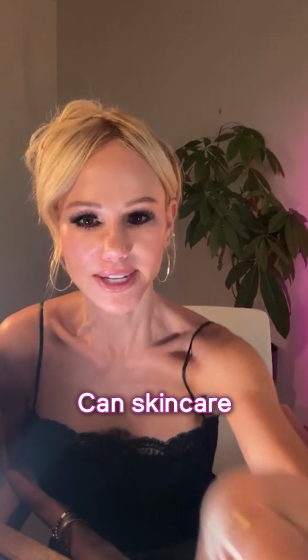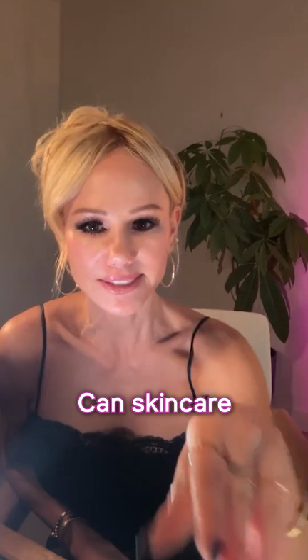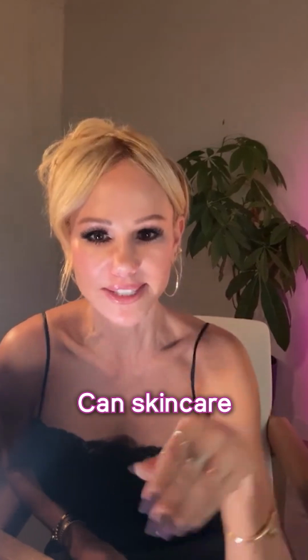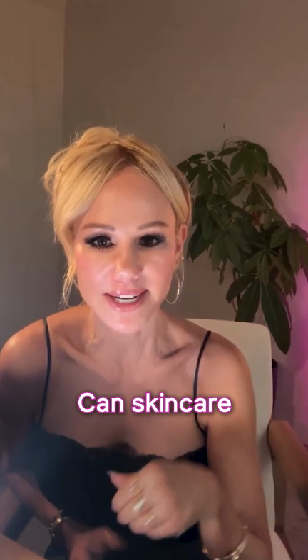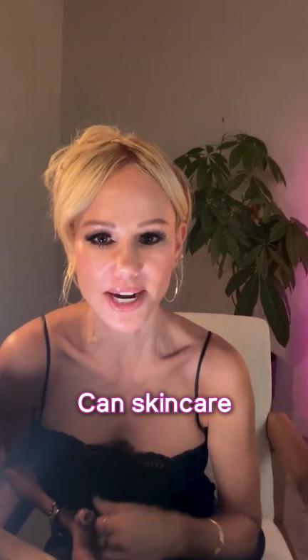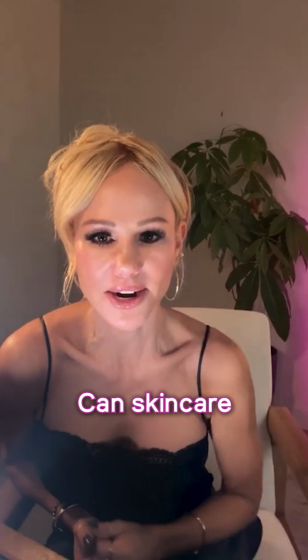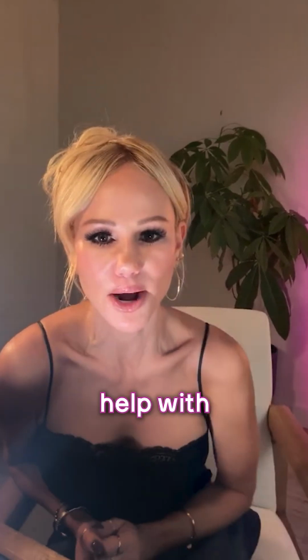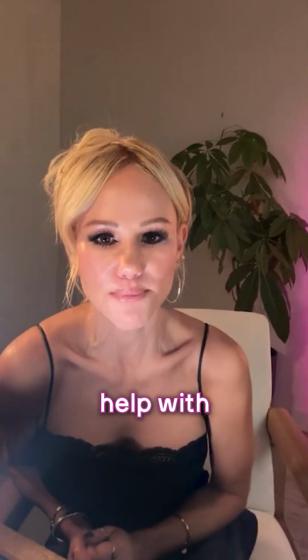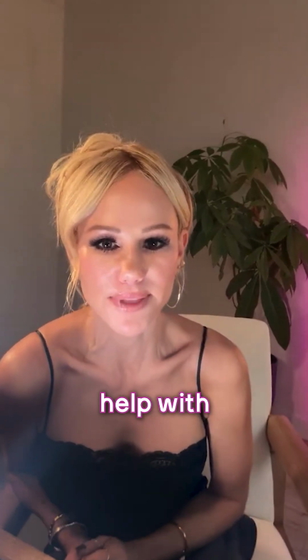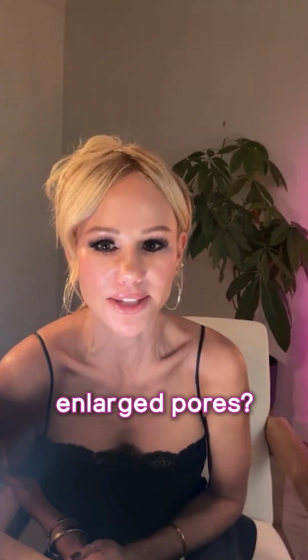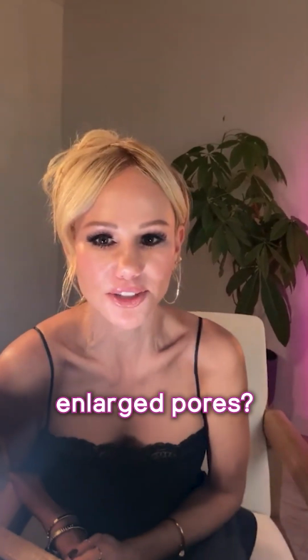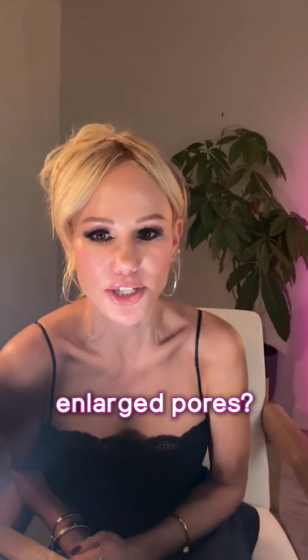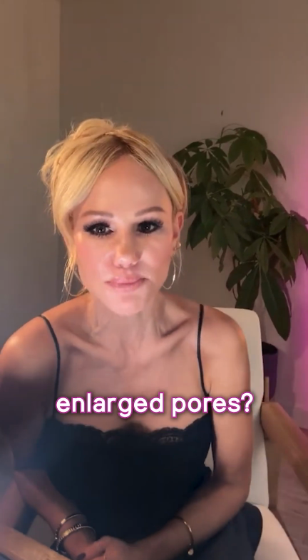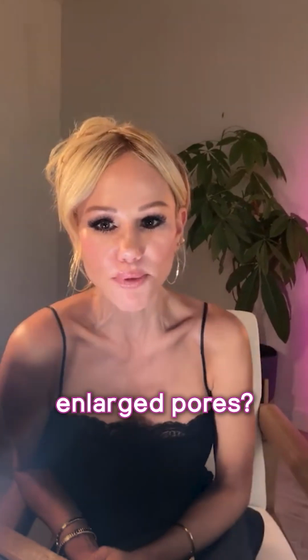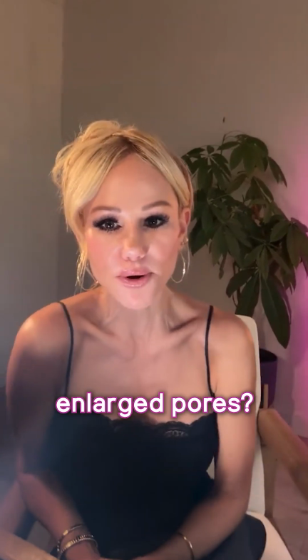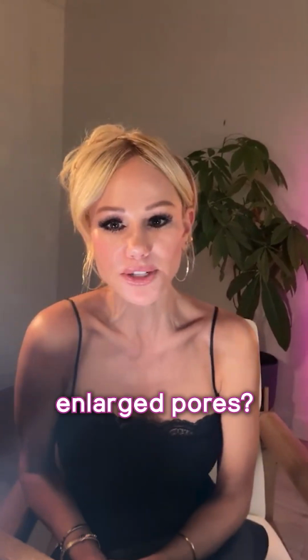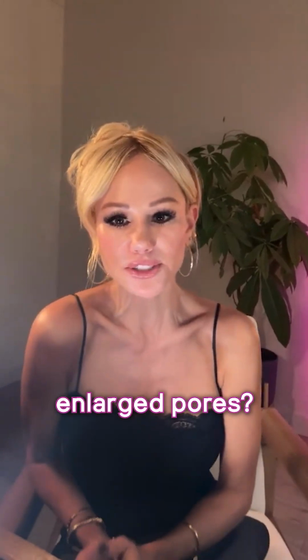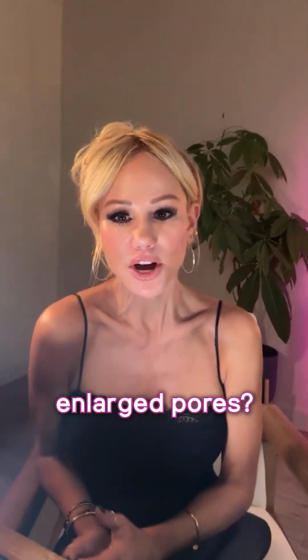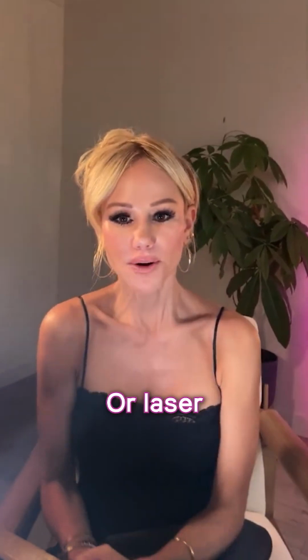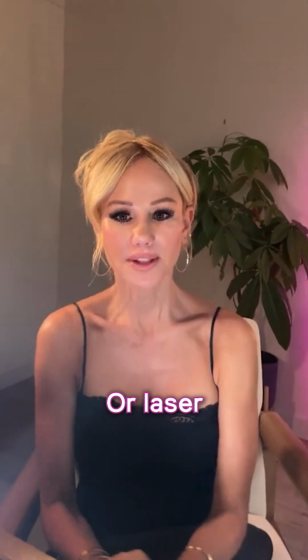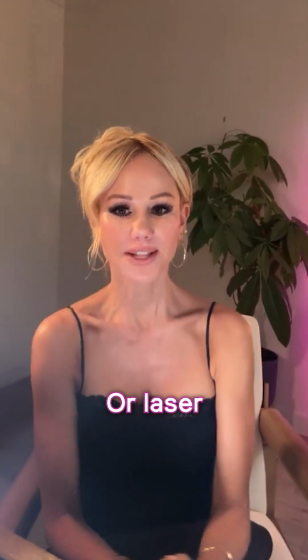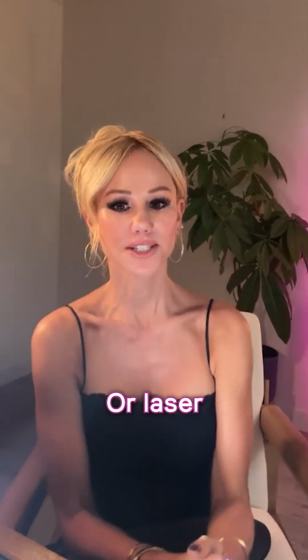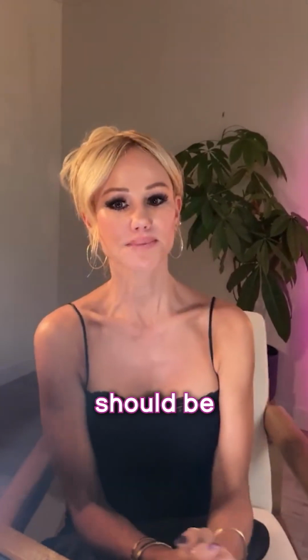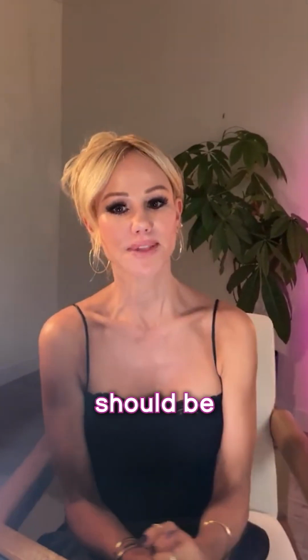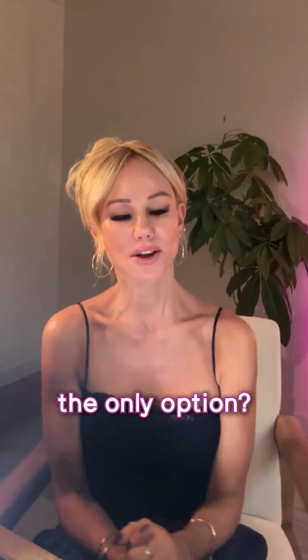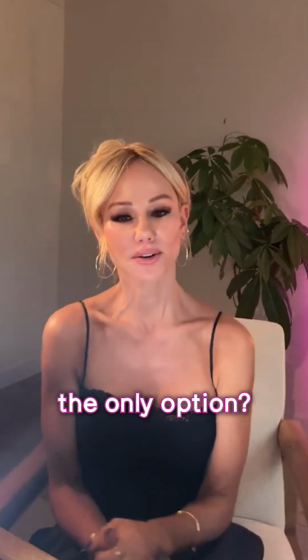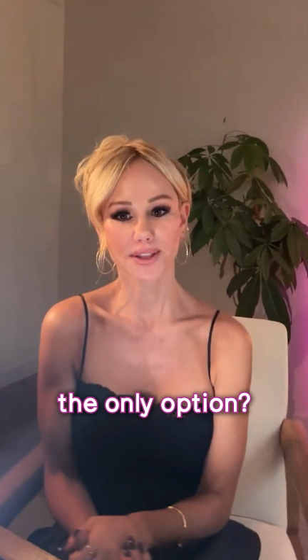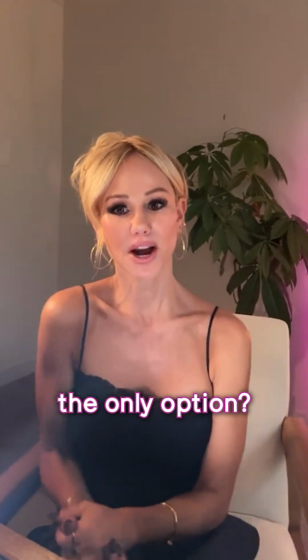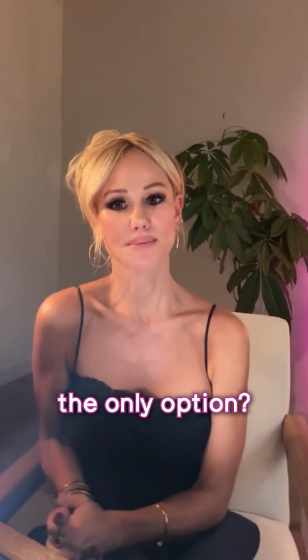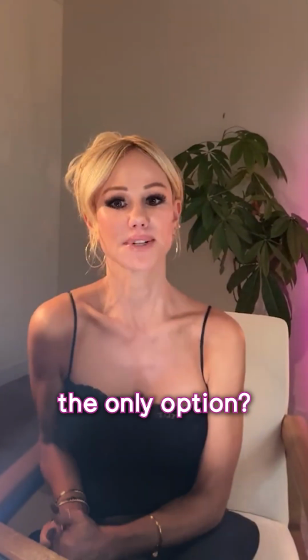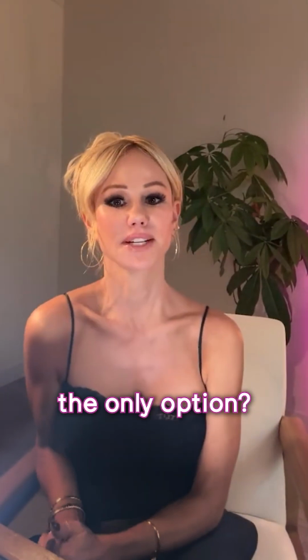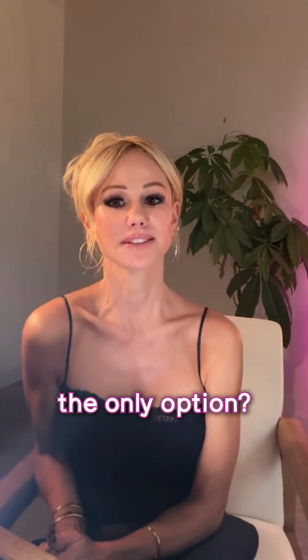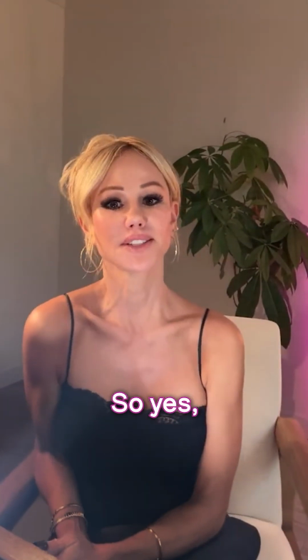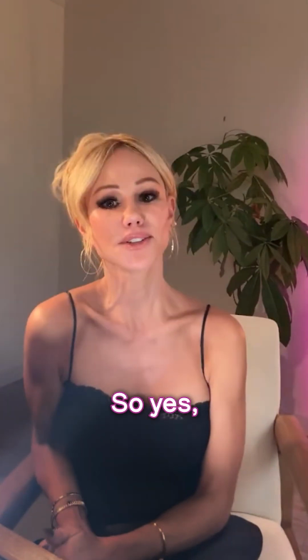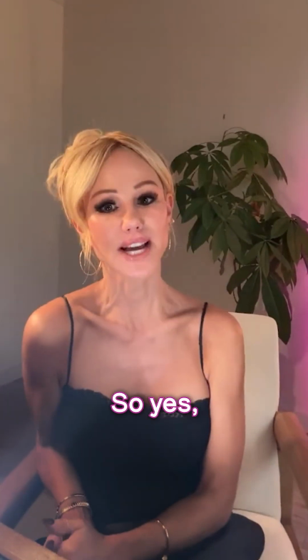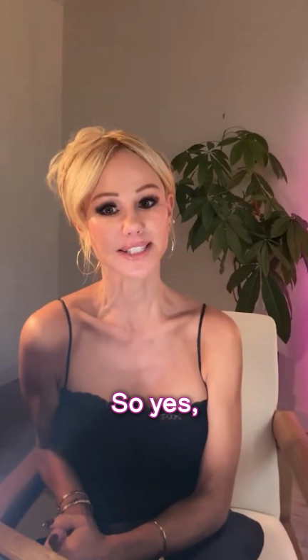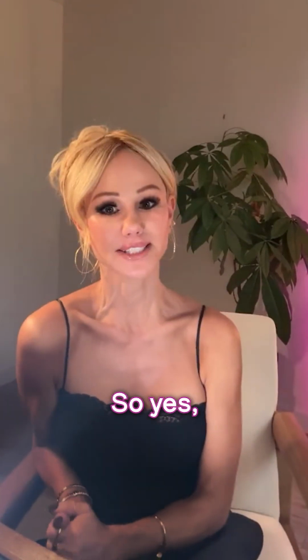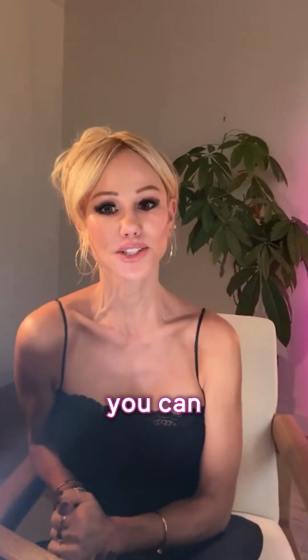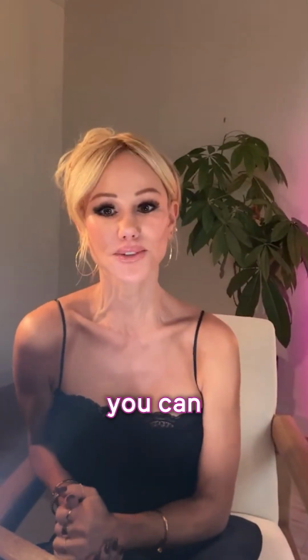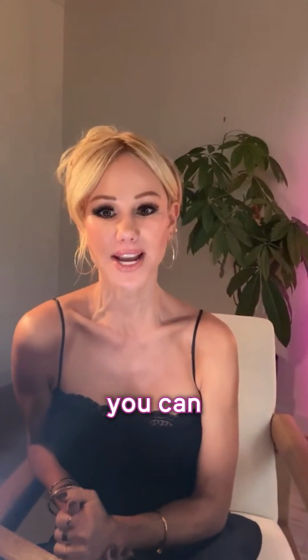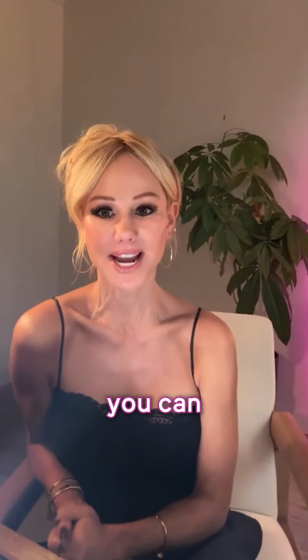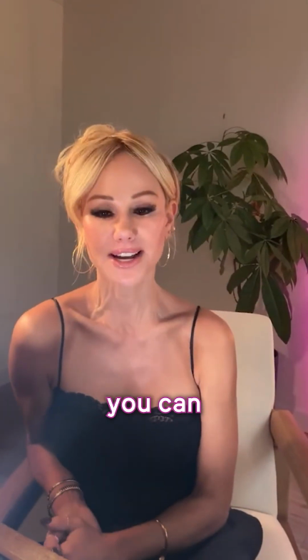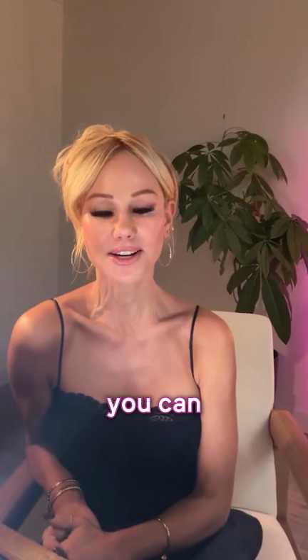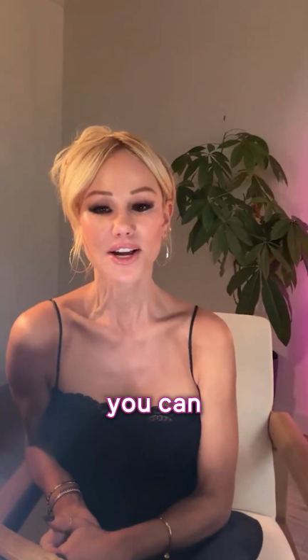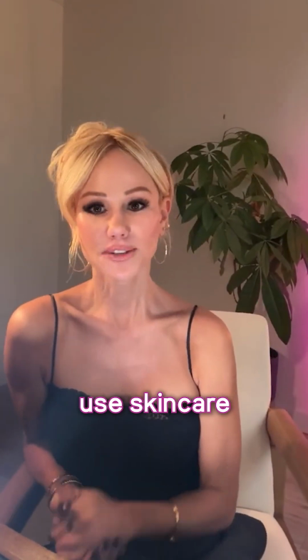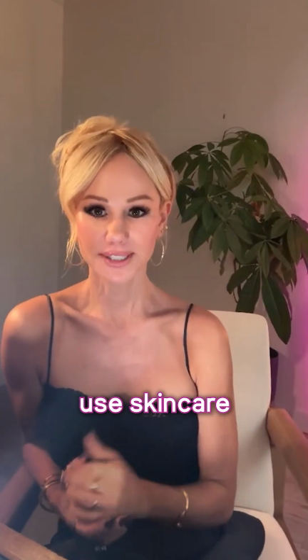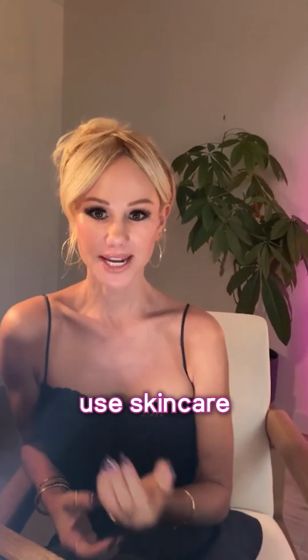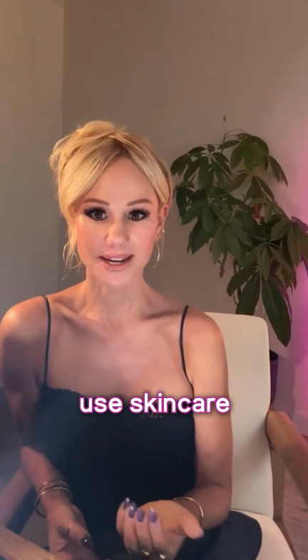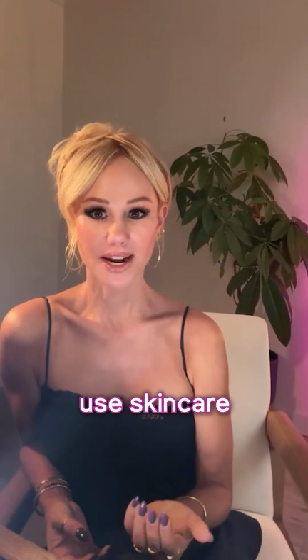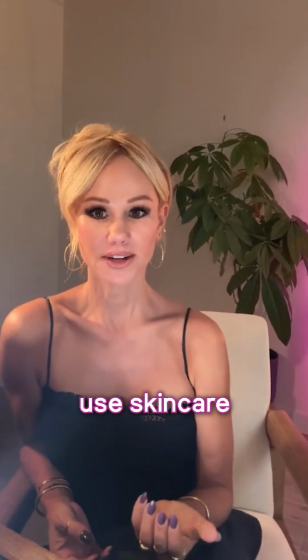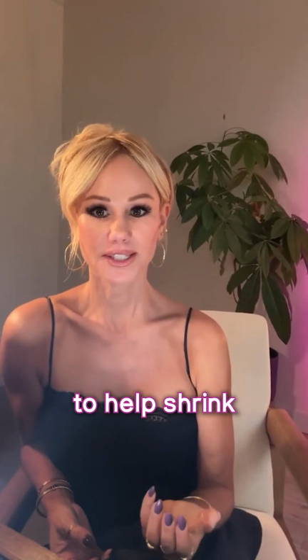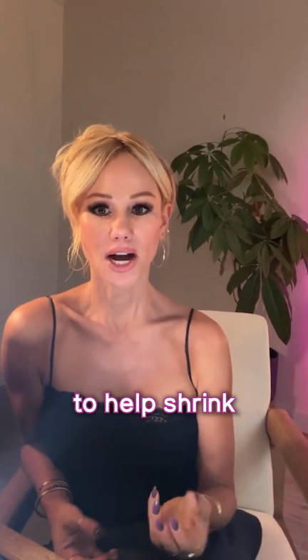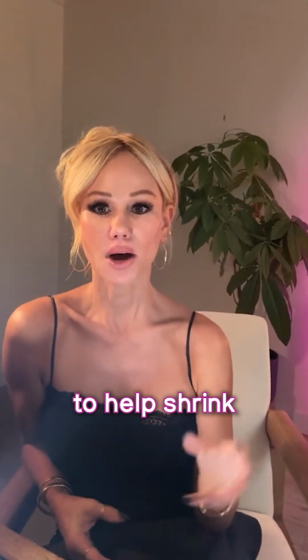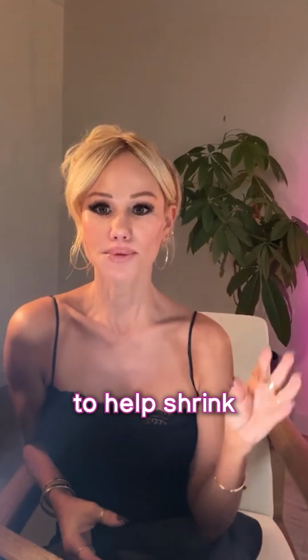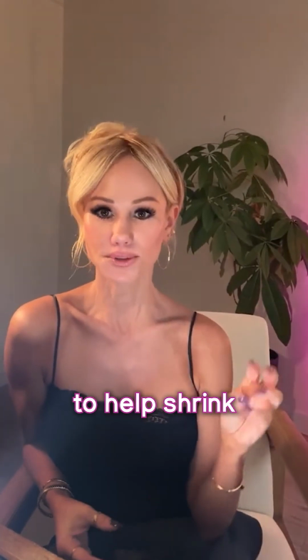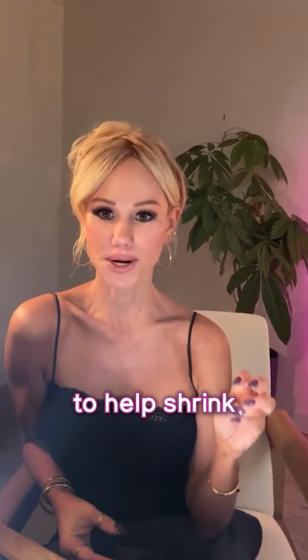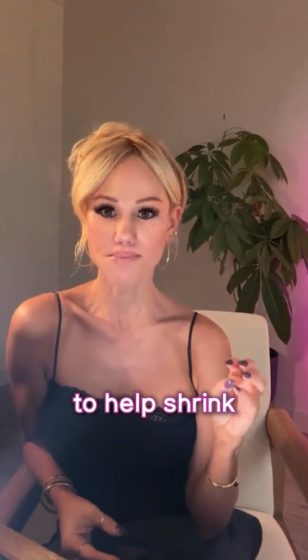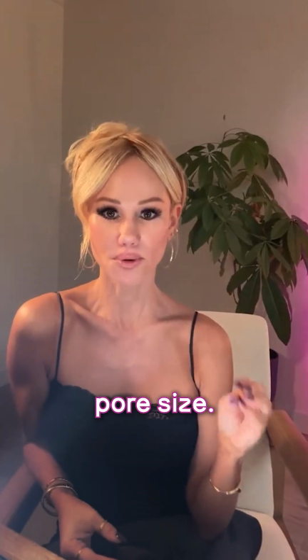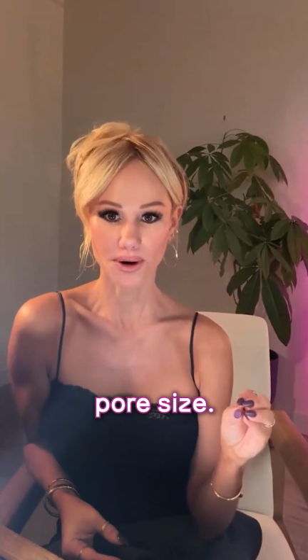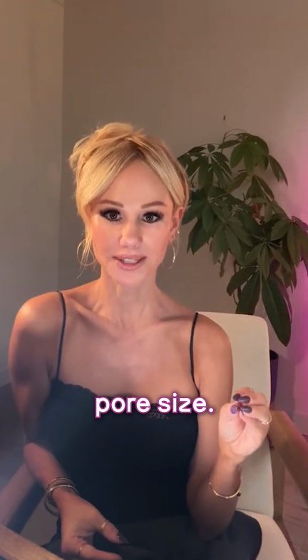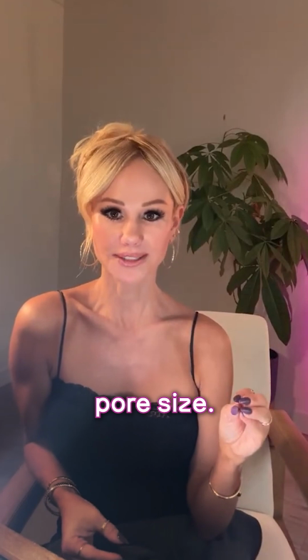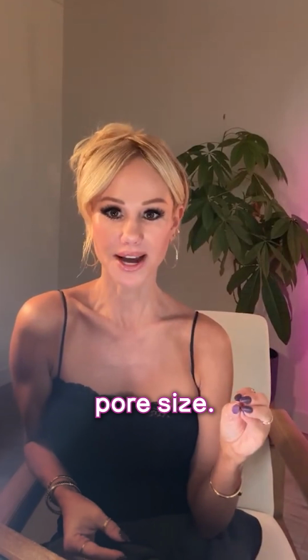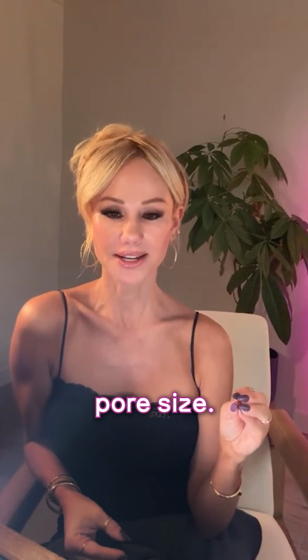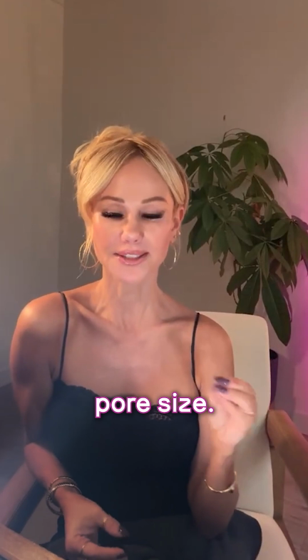Can skincare help with enlarged pores, or would a laser be the only option? Yes, you can use skincare to help shrink pore size.